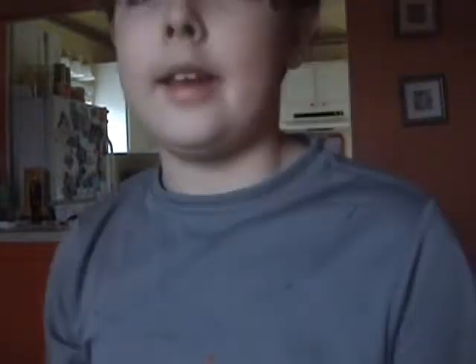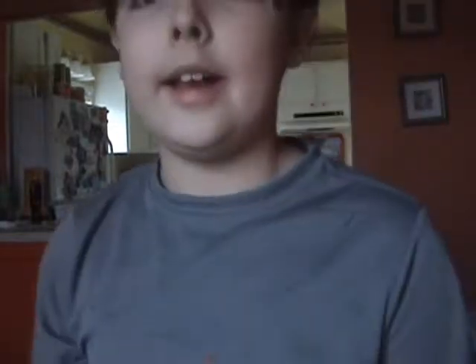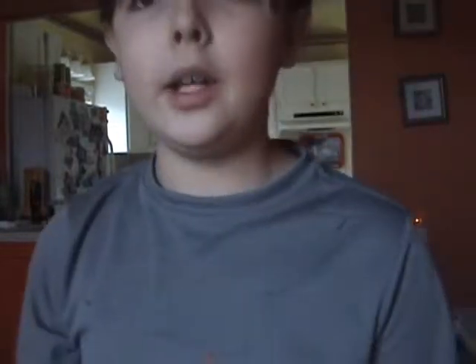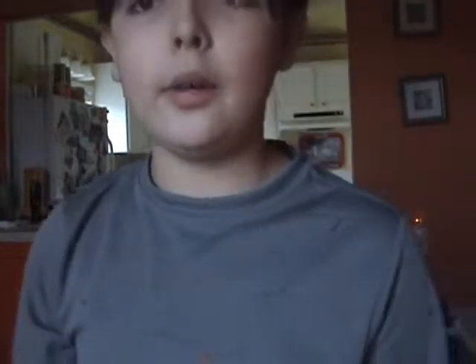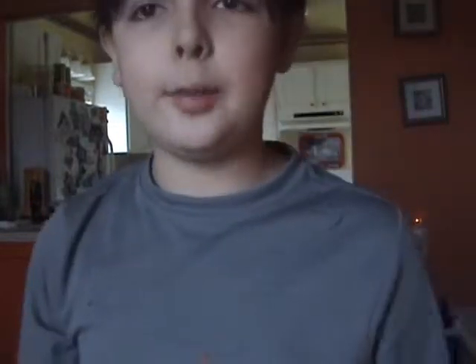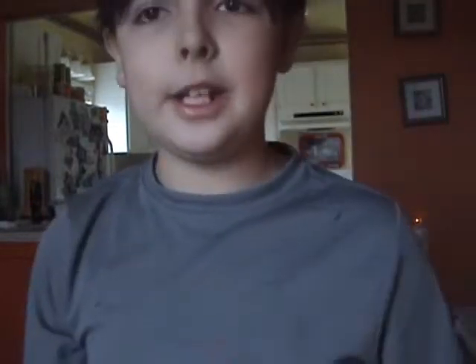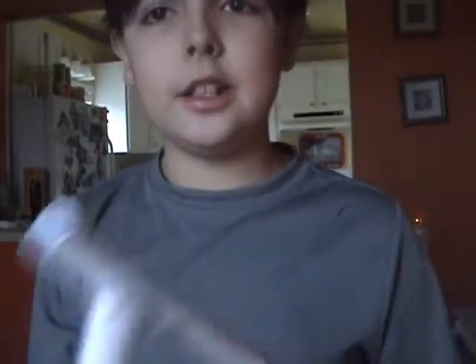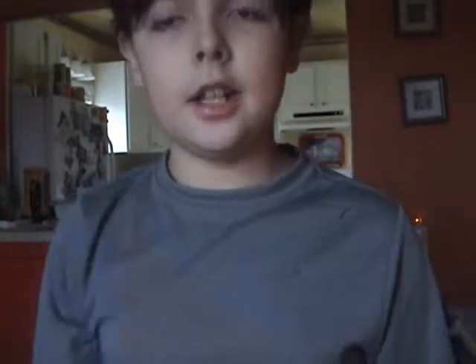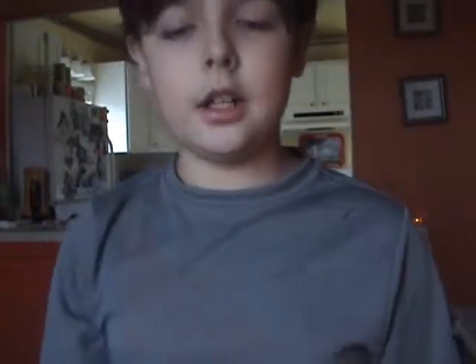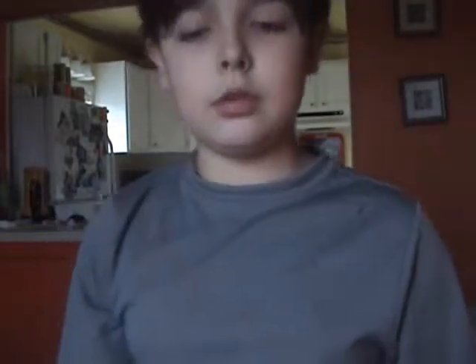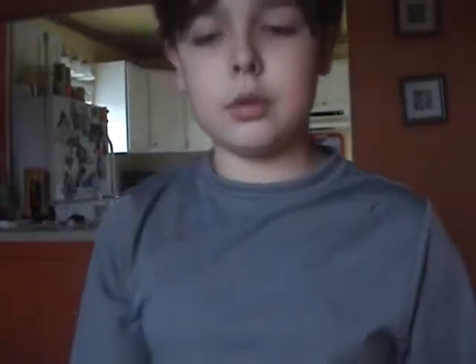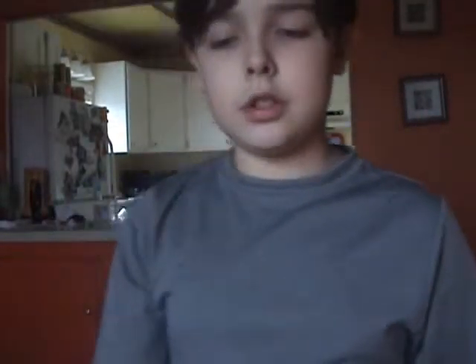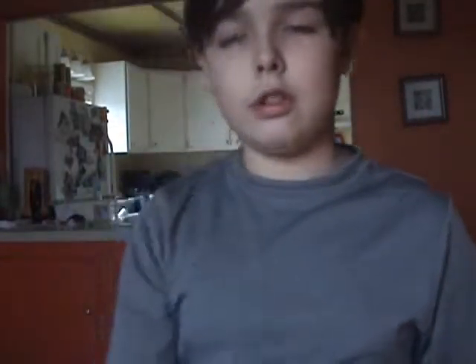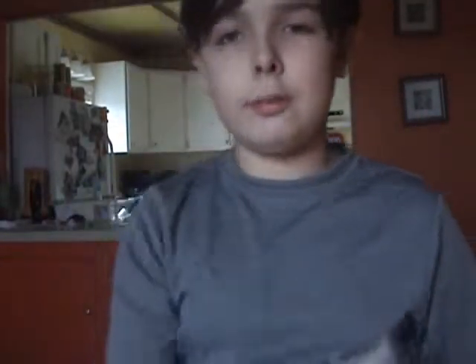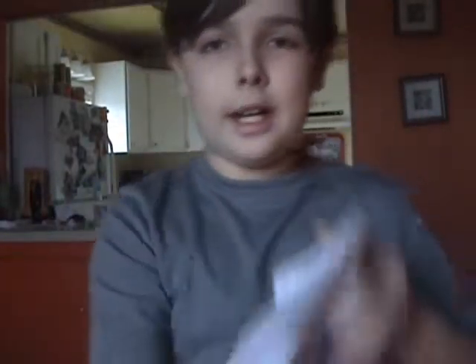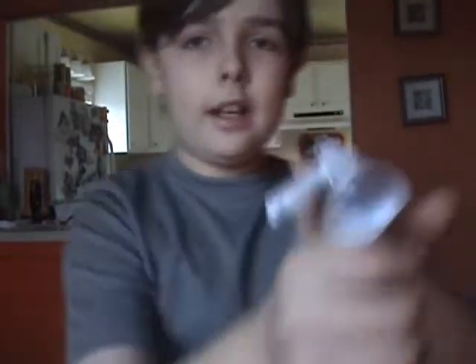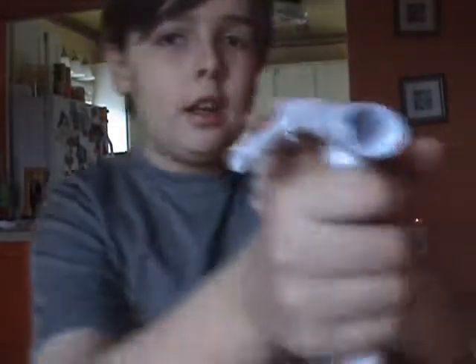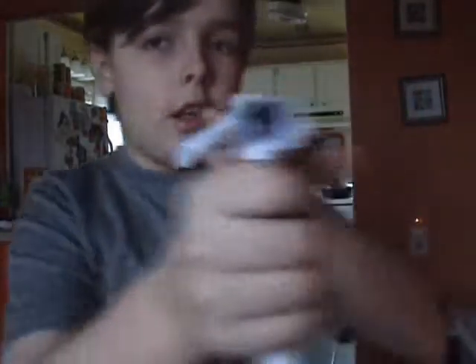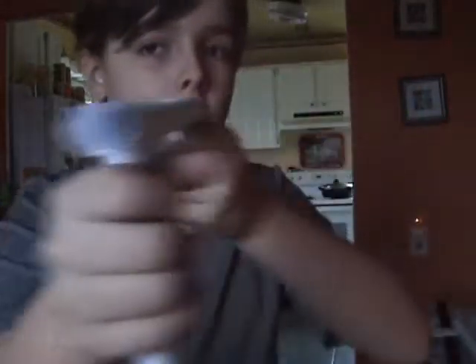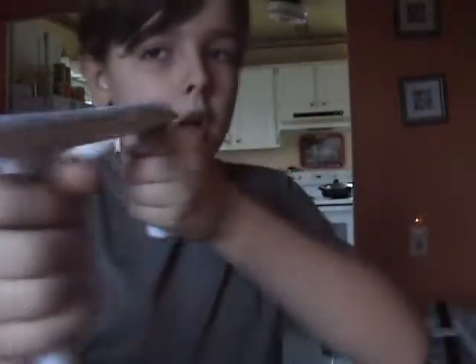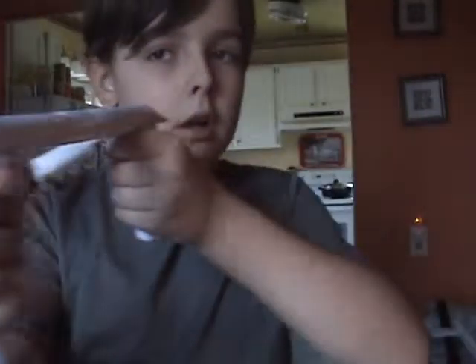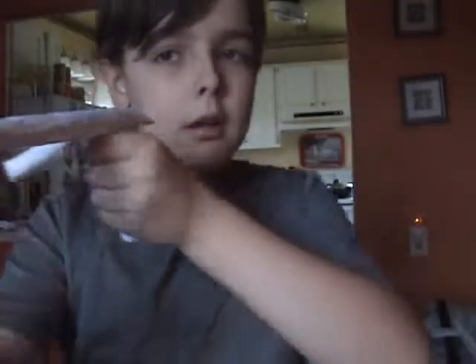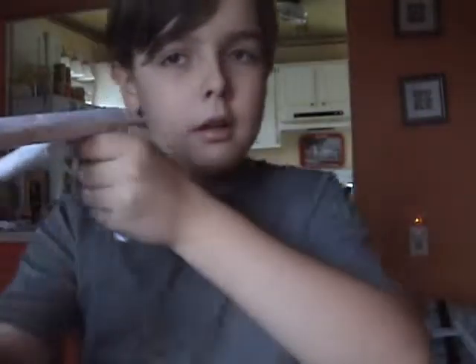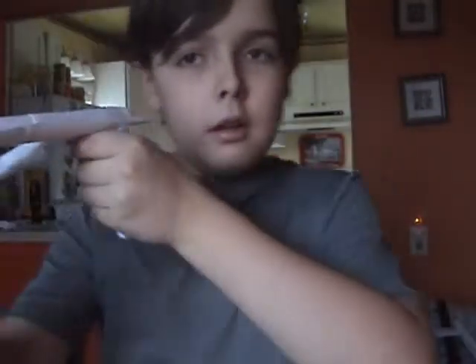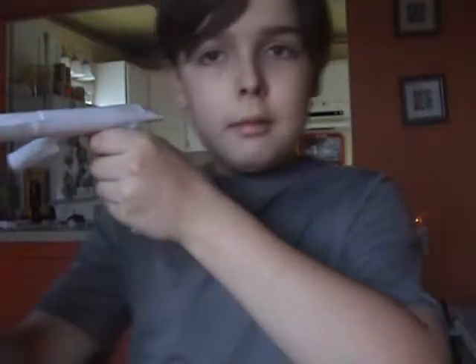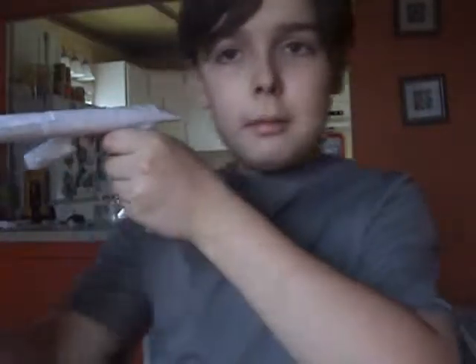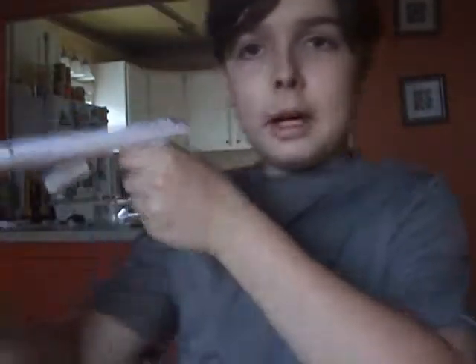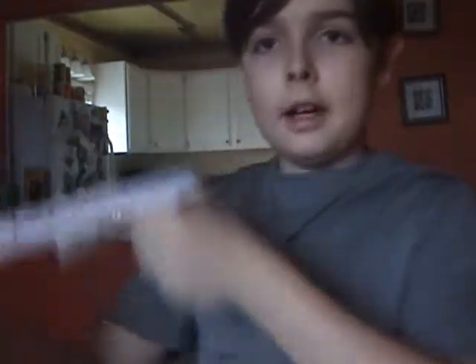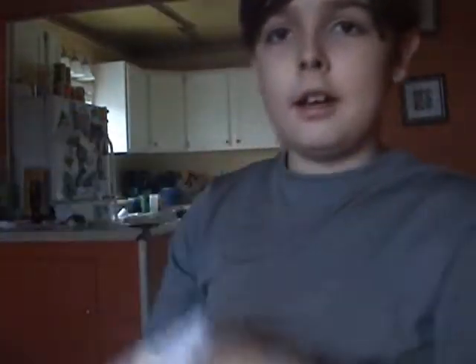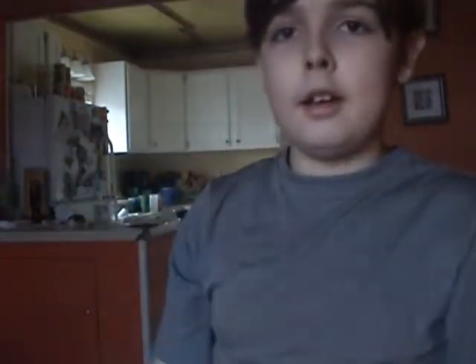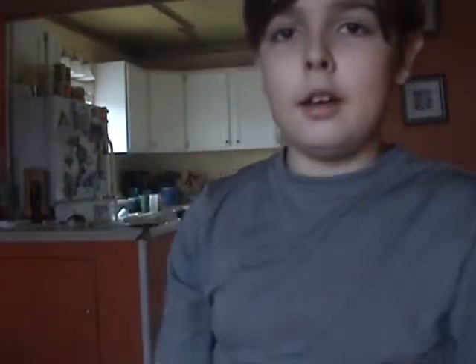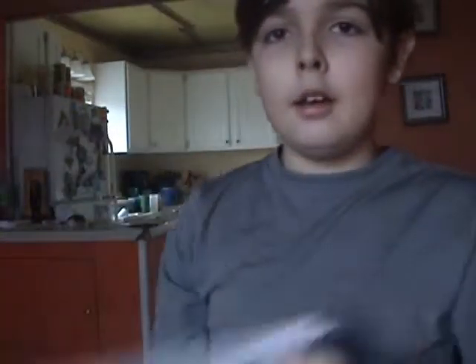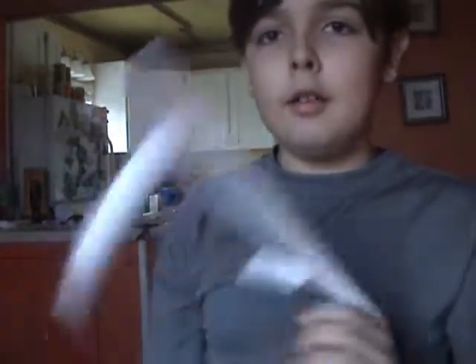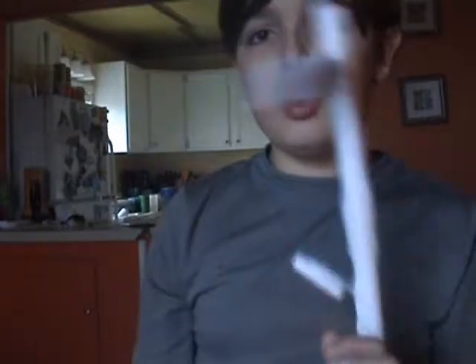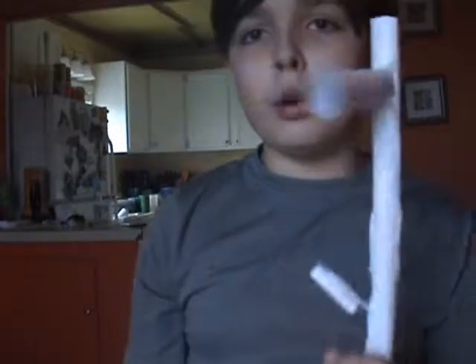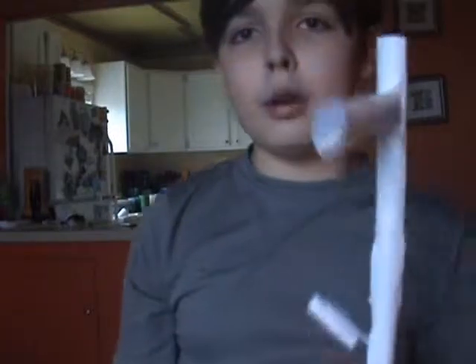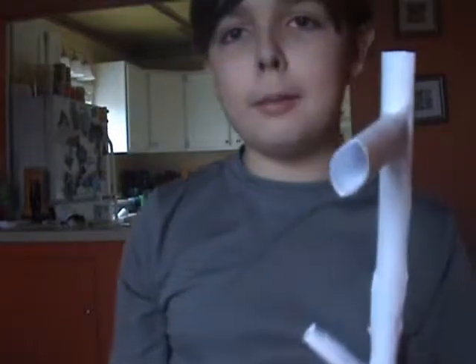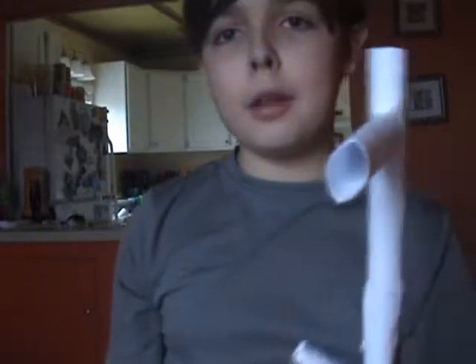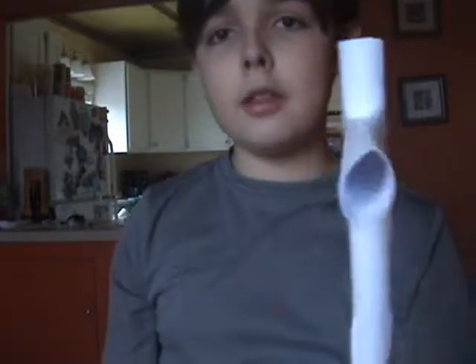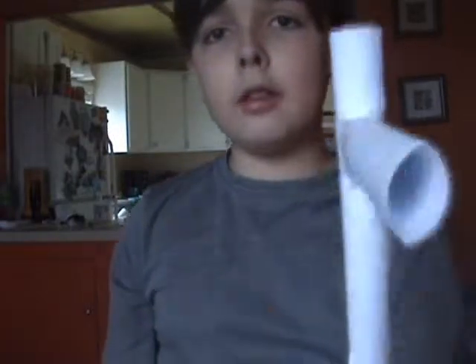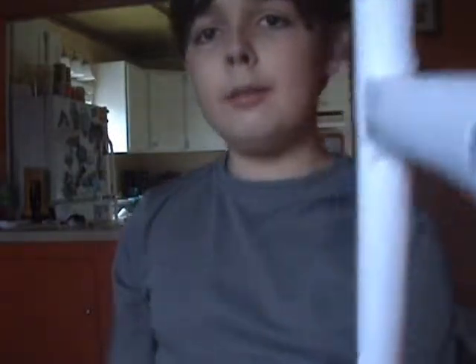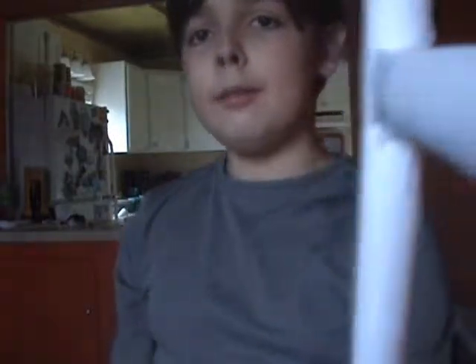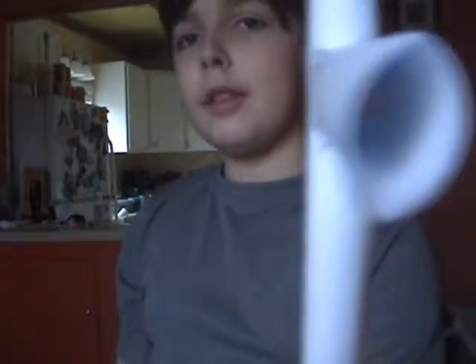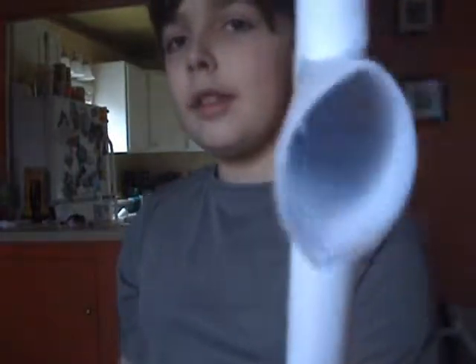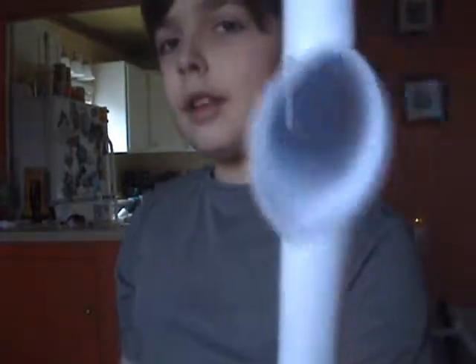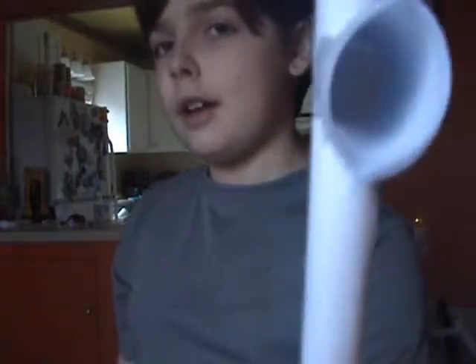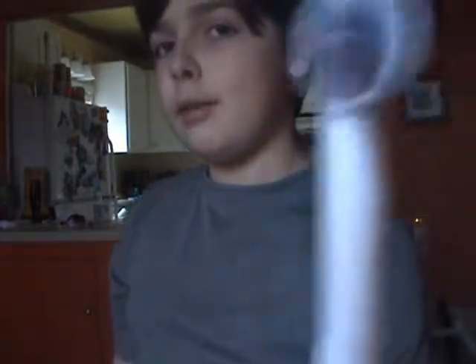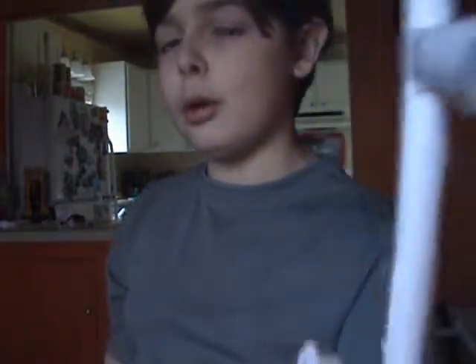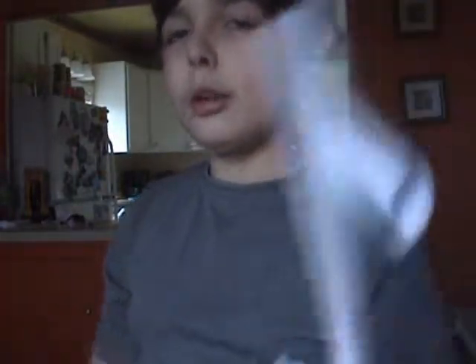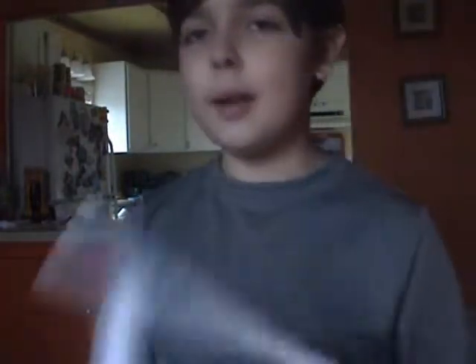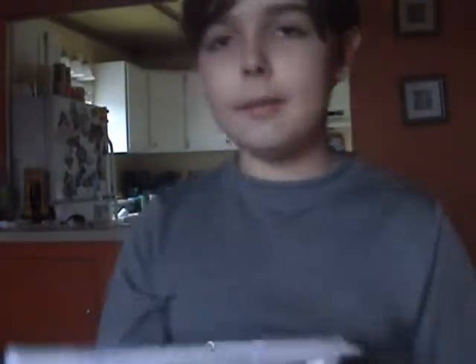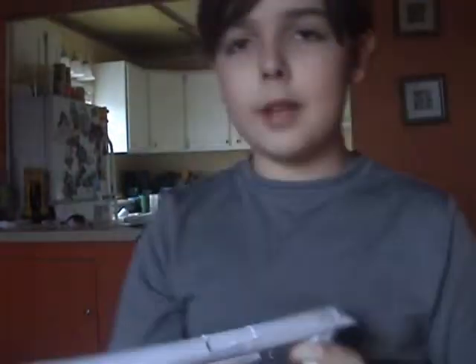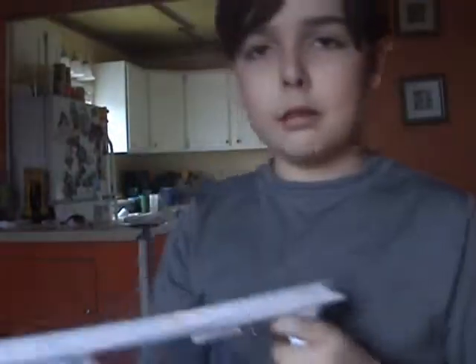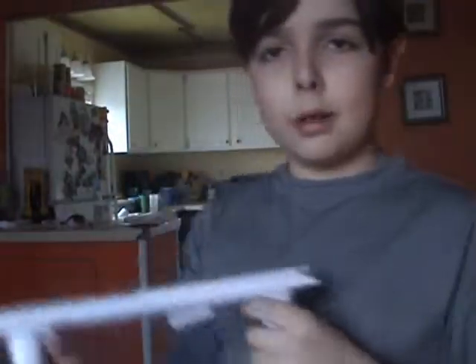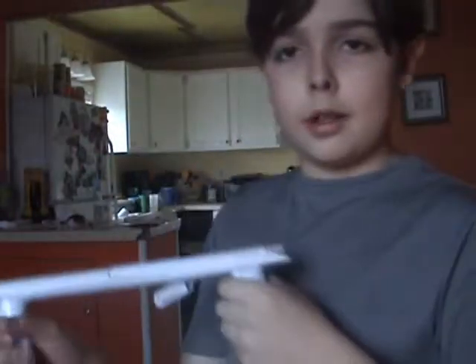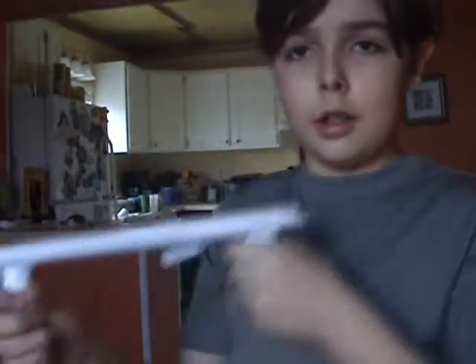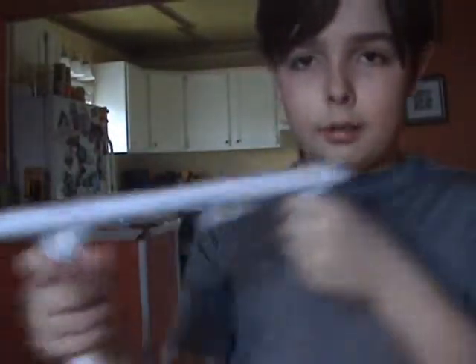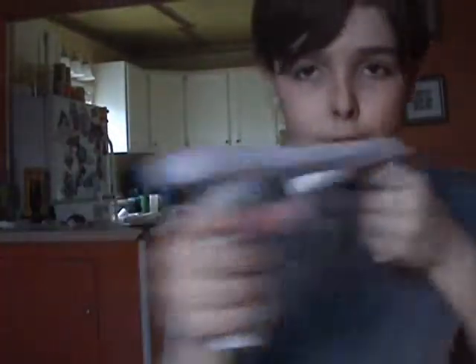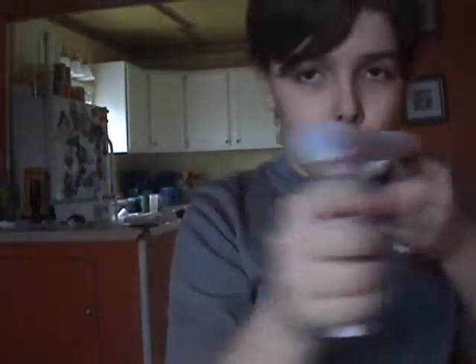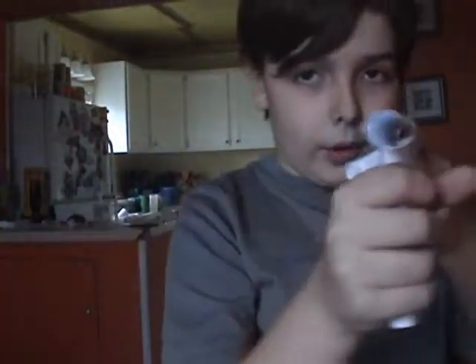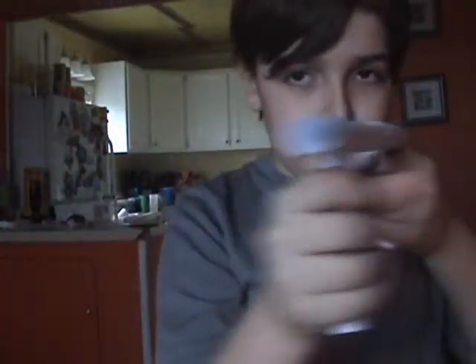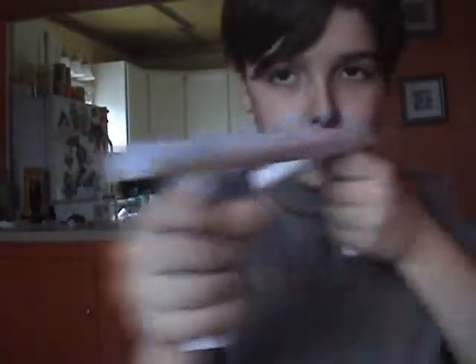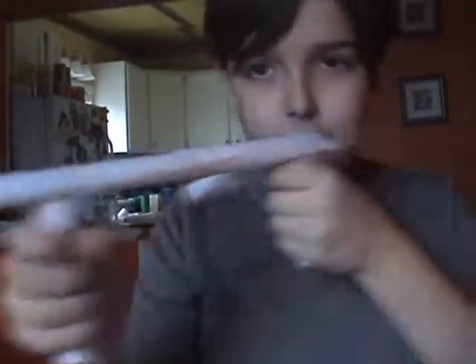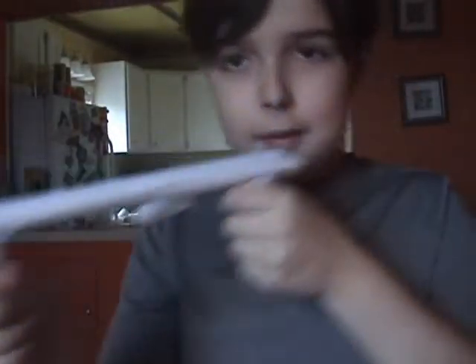Hello everybody. Today I just want to show you my four grip pistol. It's got a four grip — that's why it's called a four grip pistol.